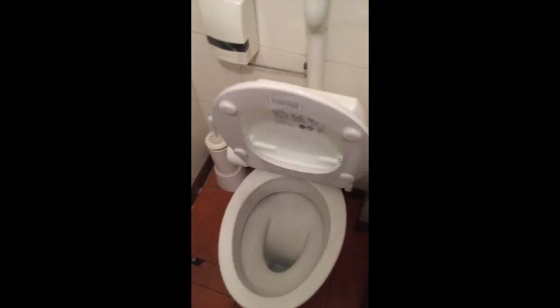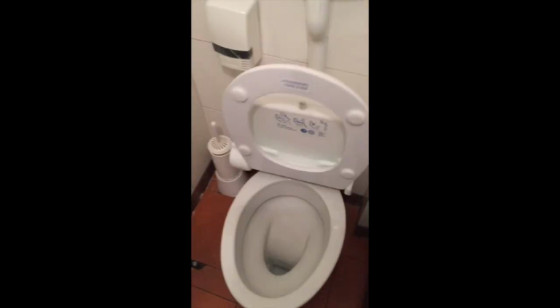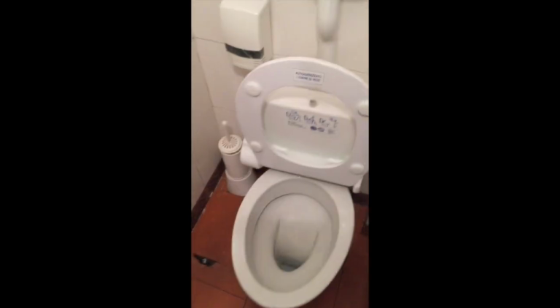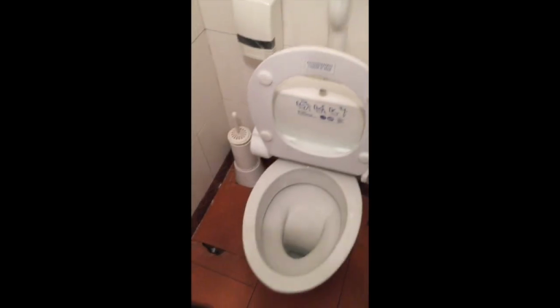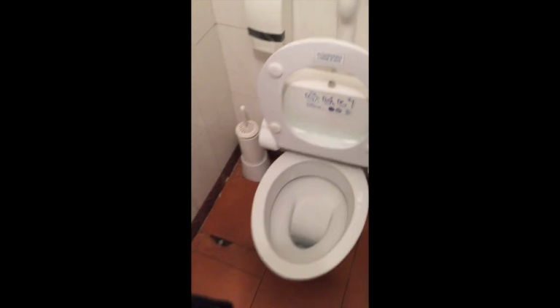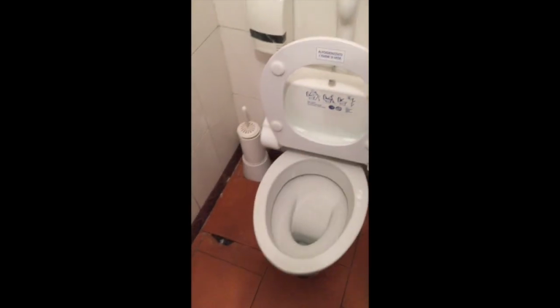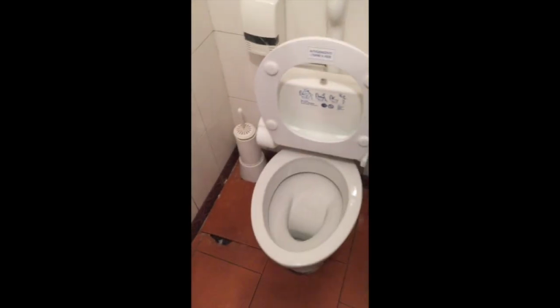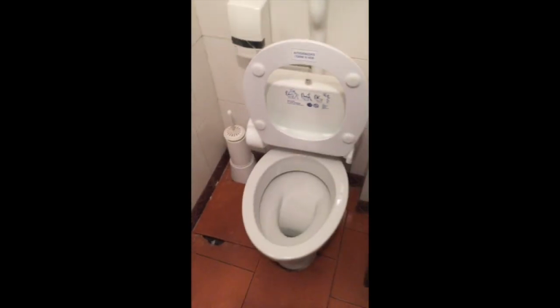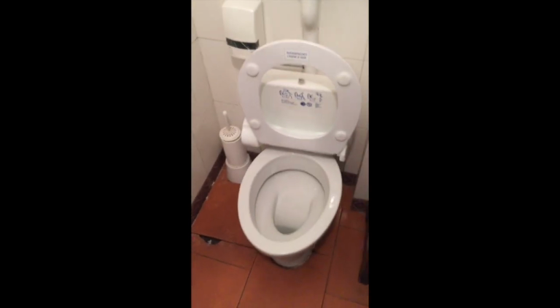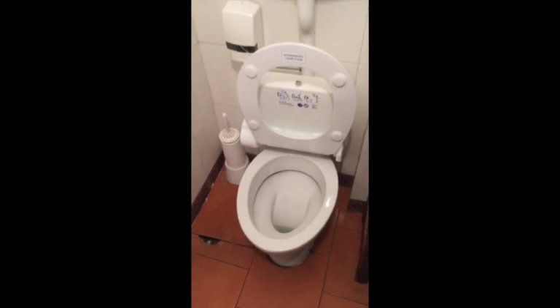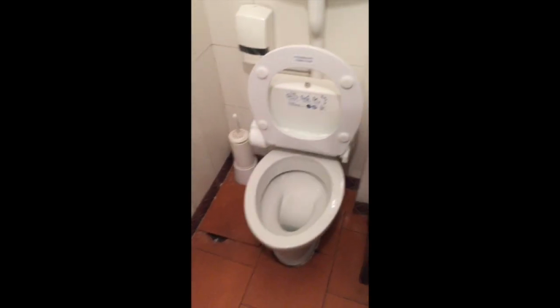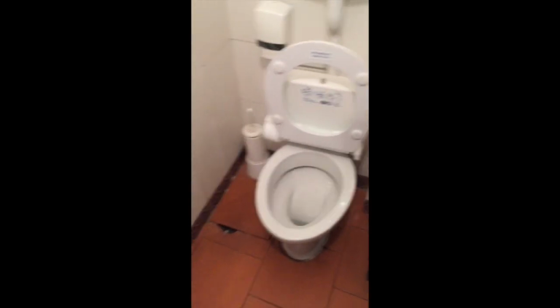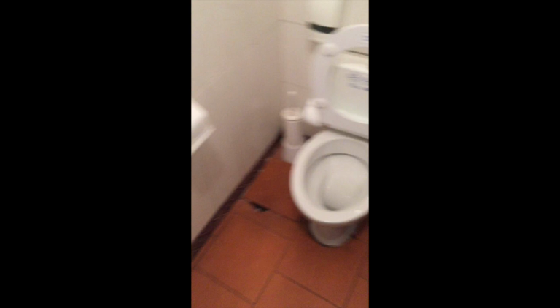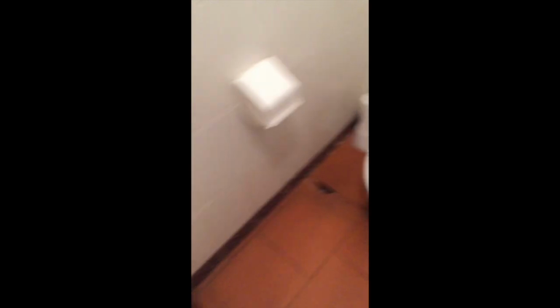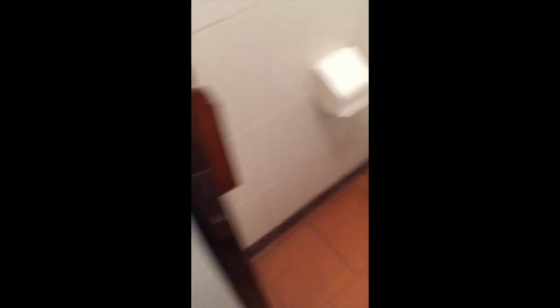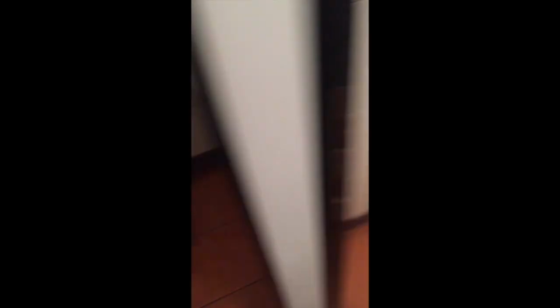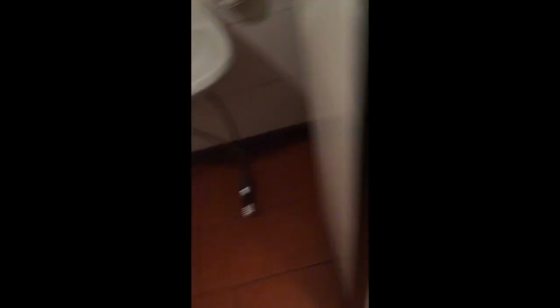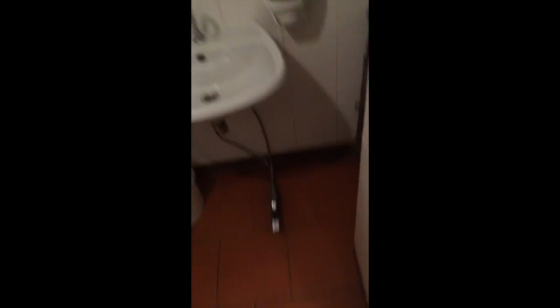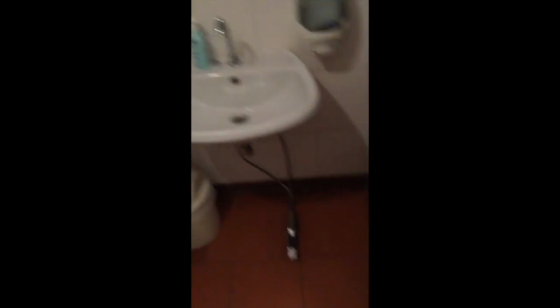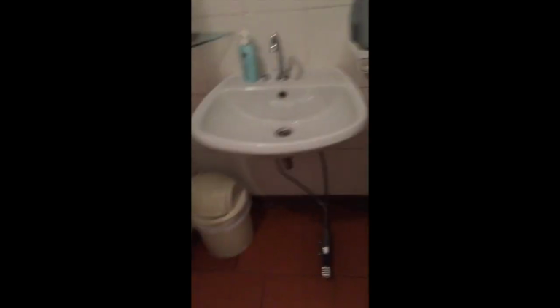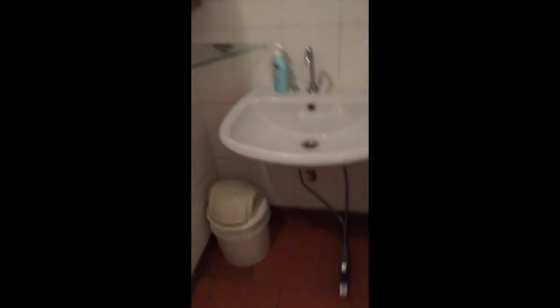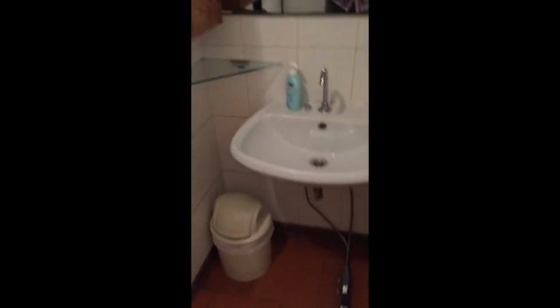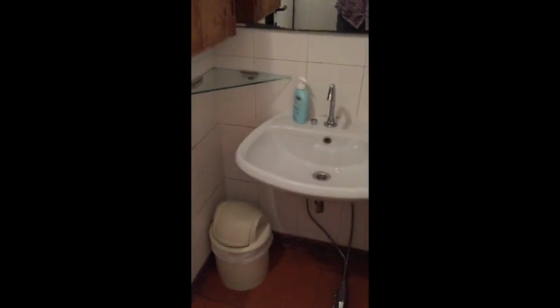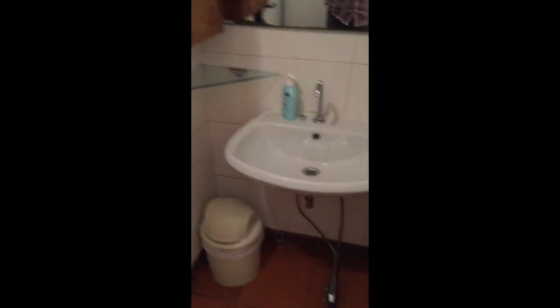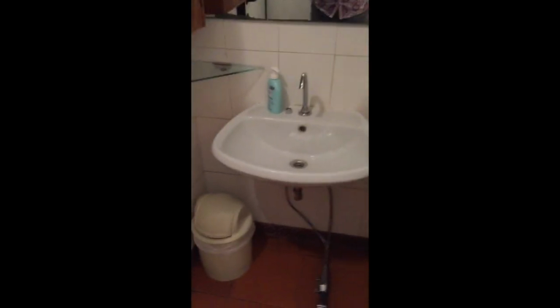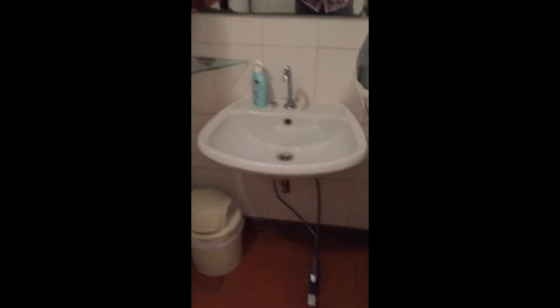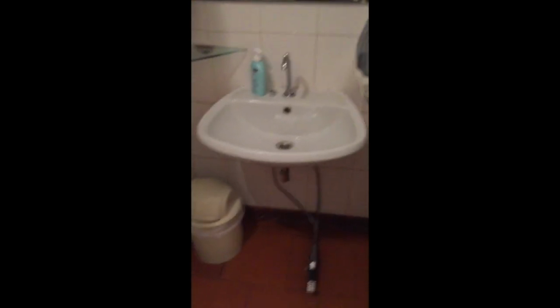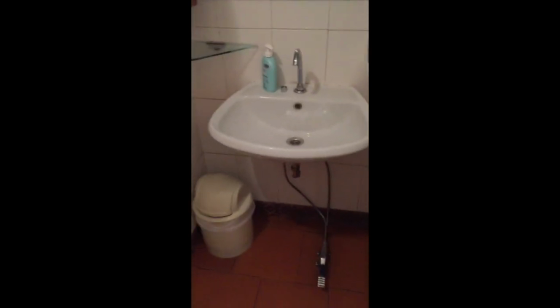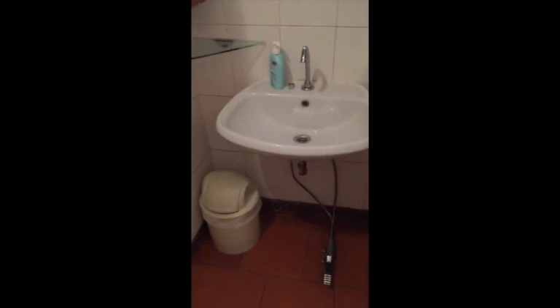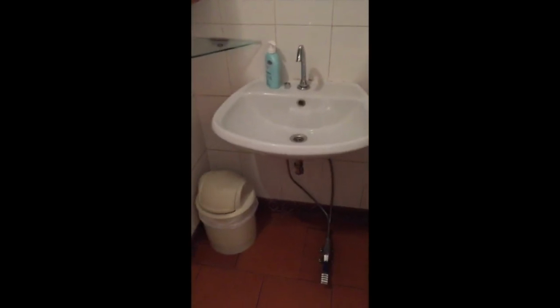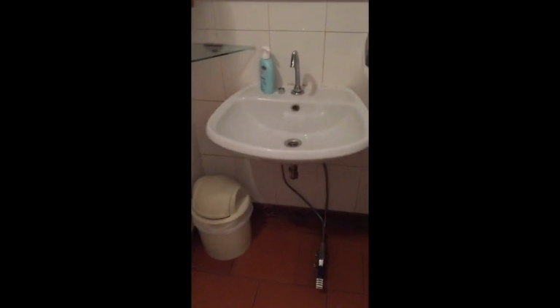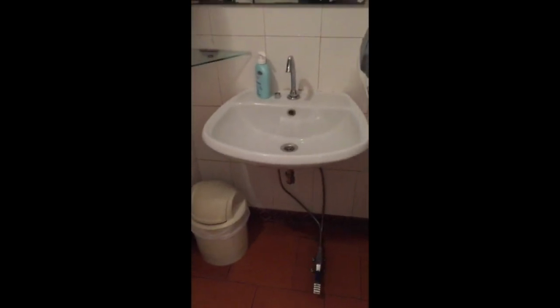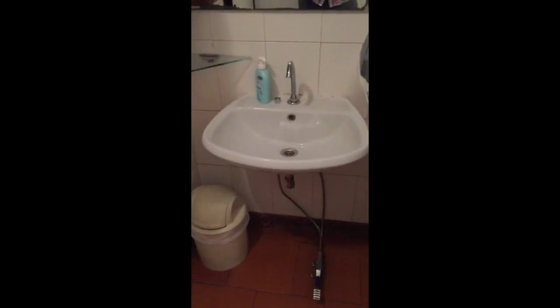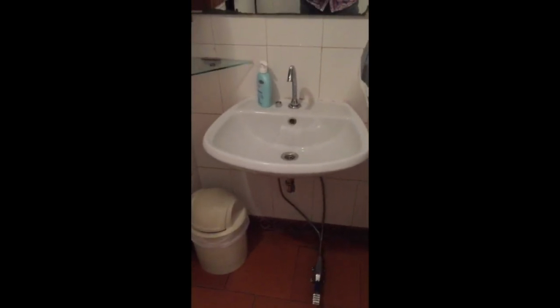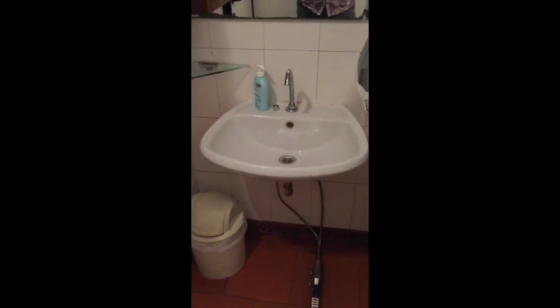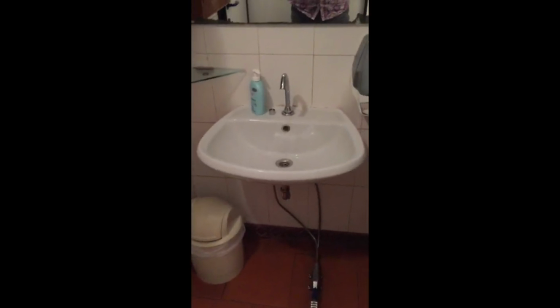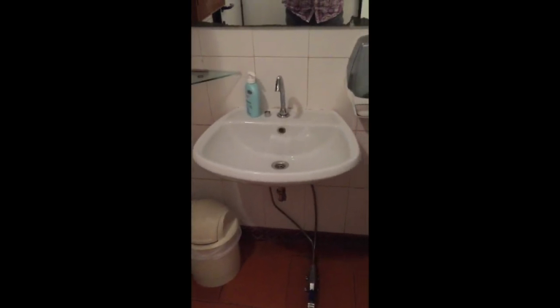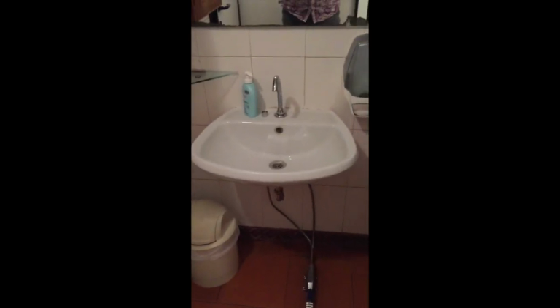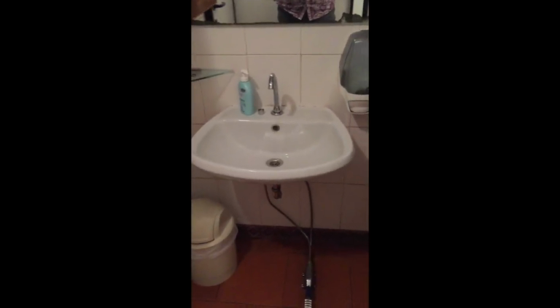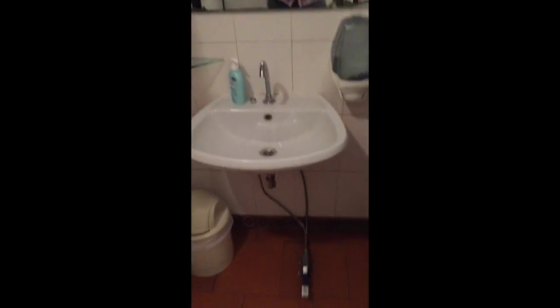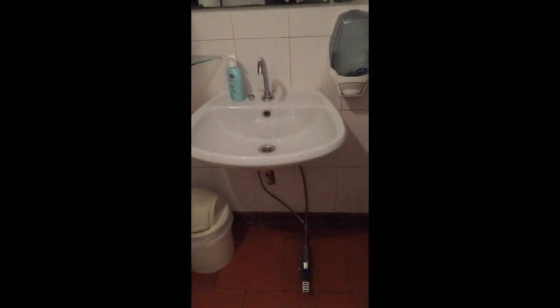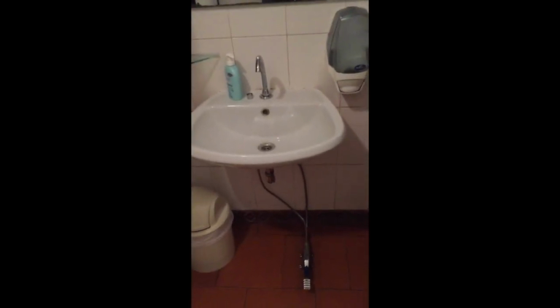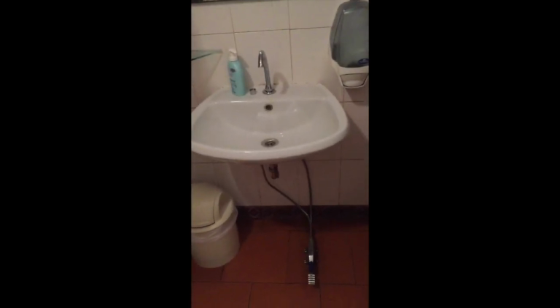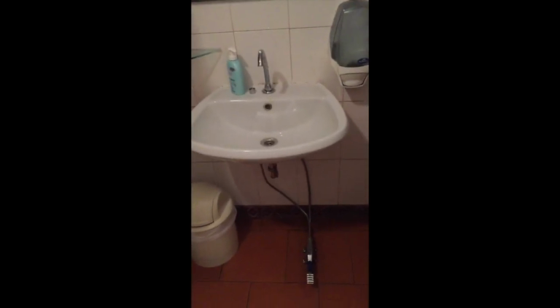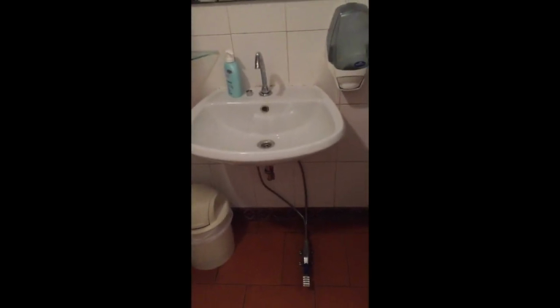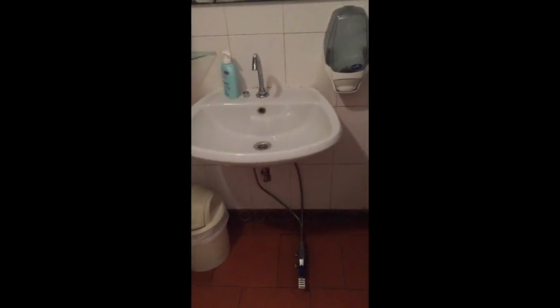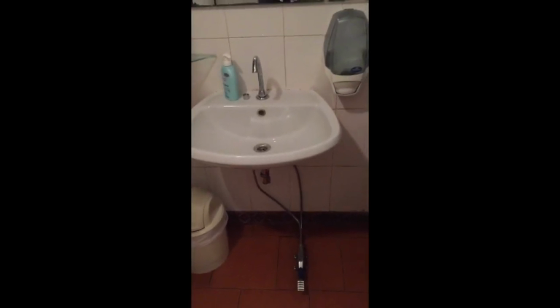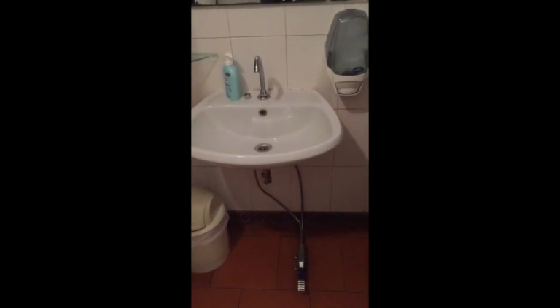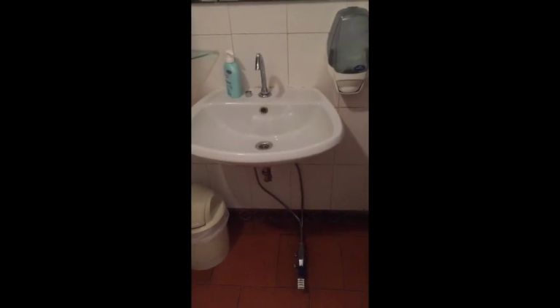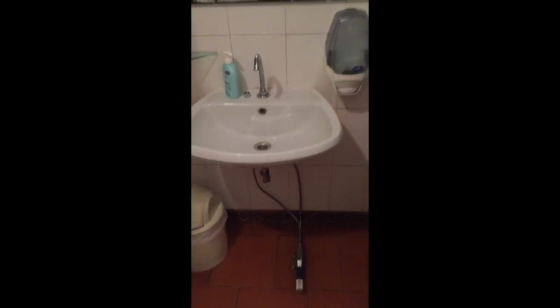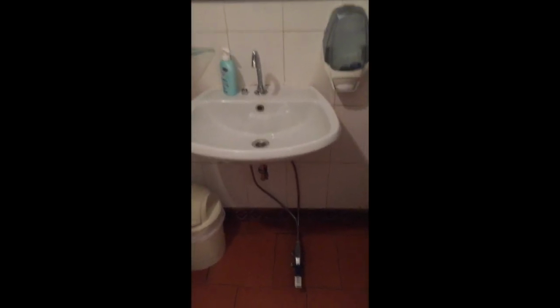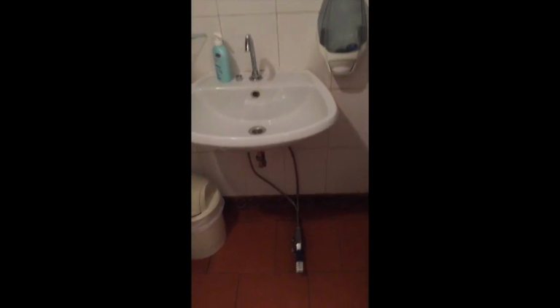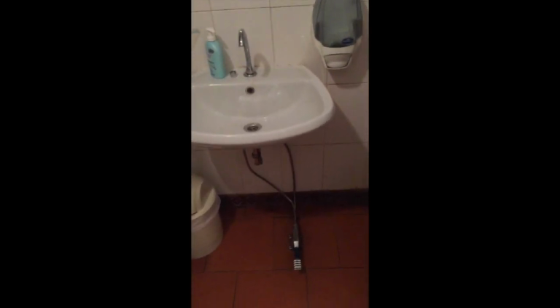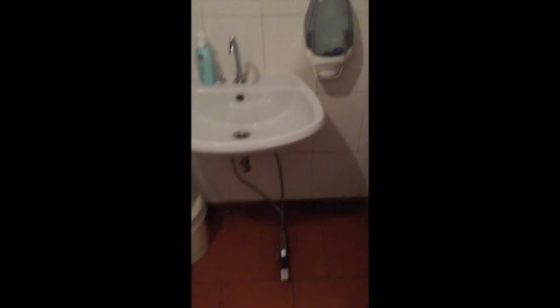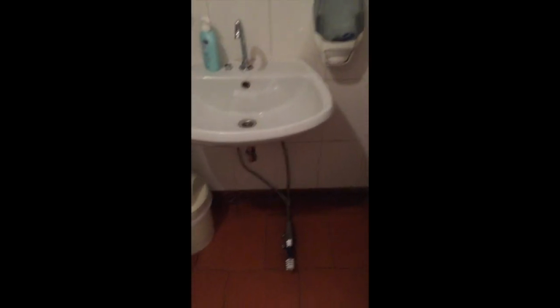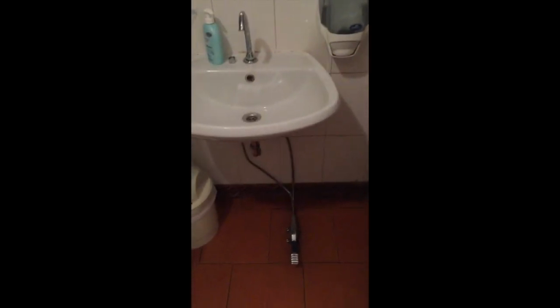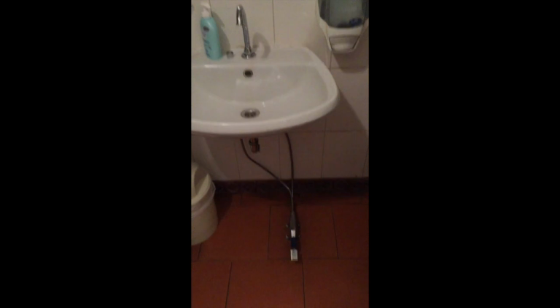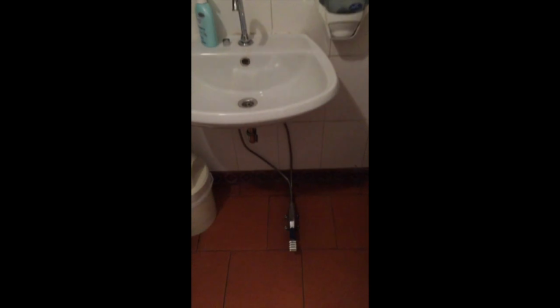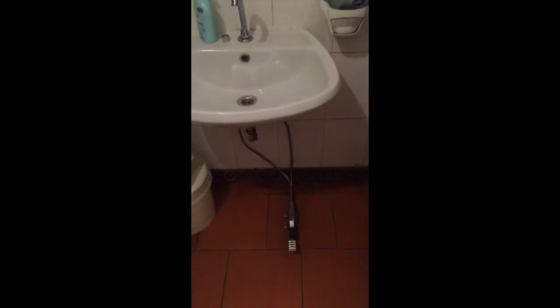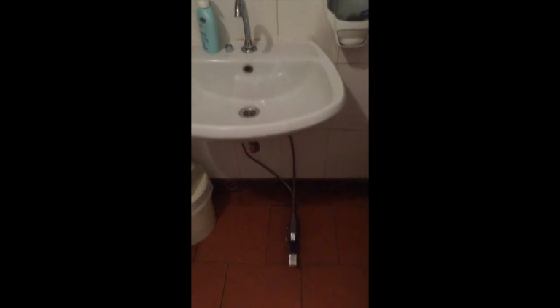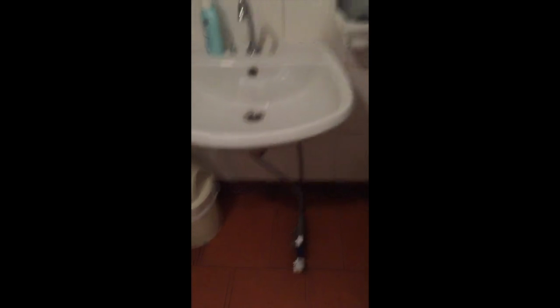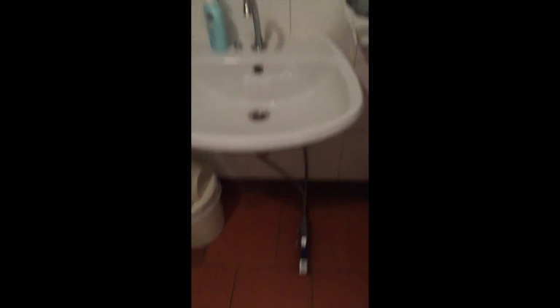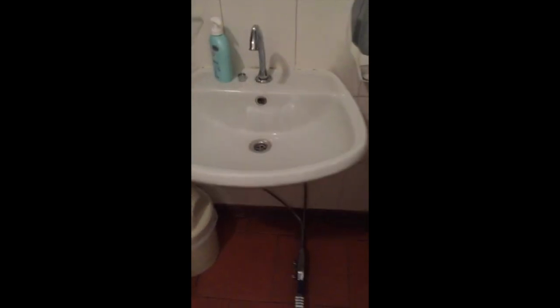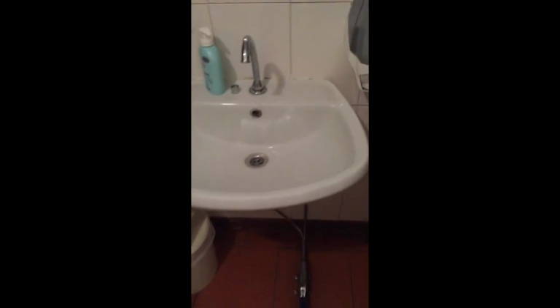Kind of funny the first time. And then when I went to wash, I couldn't find the turn-on switch. But there you go — it's on the pump.